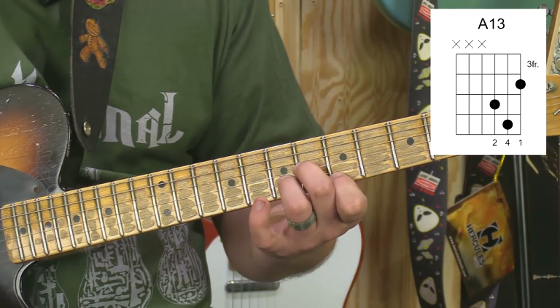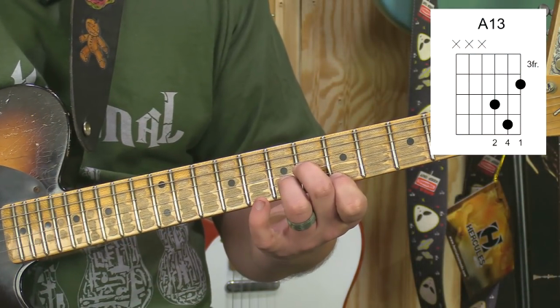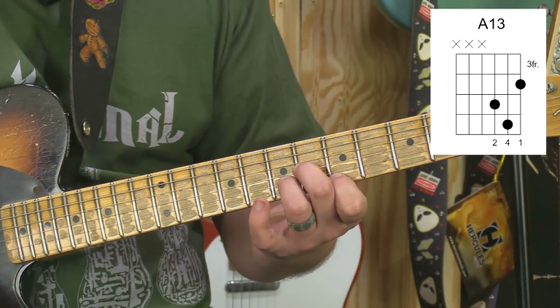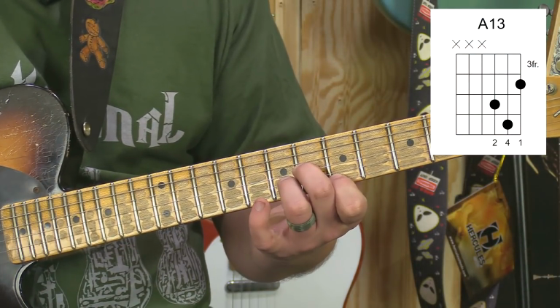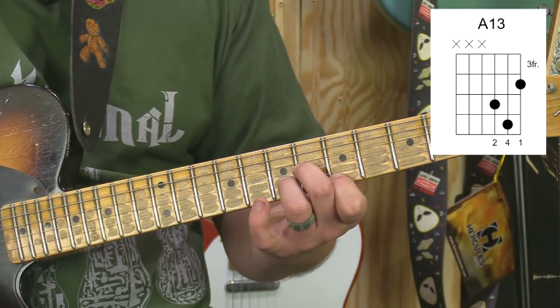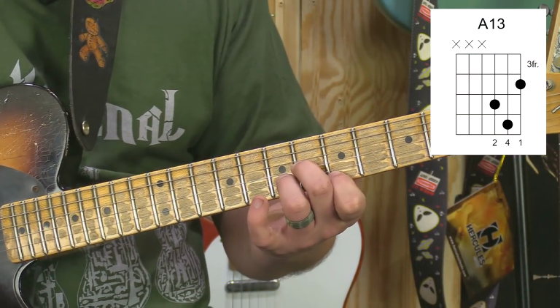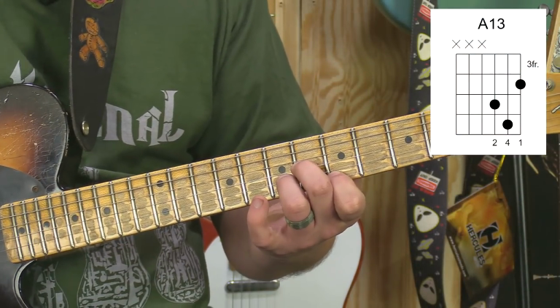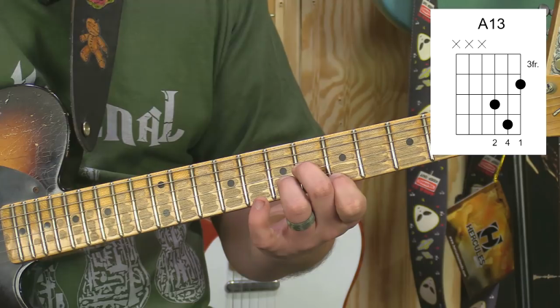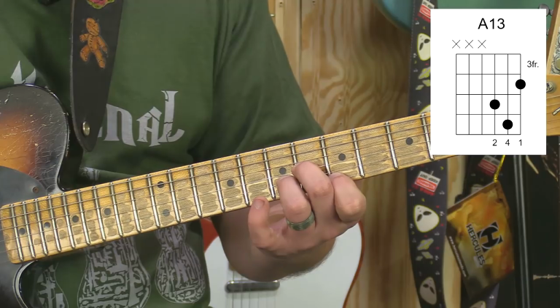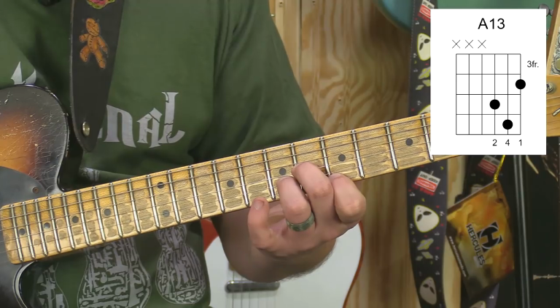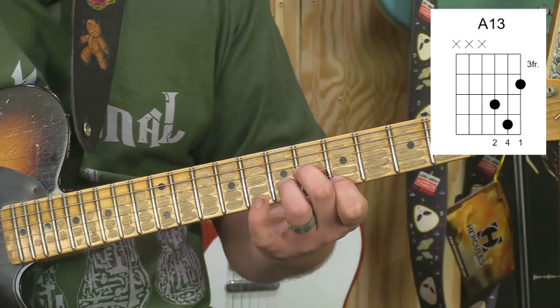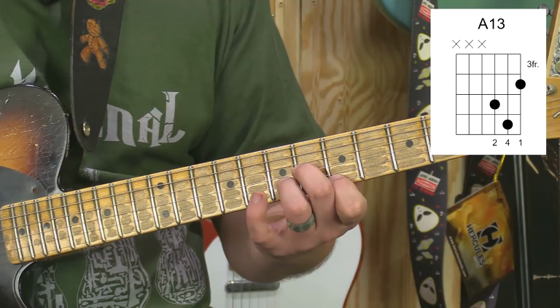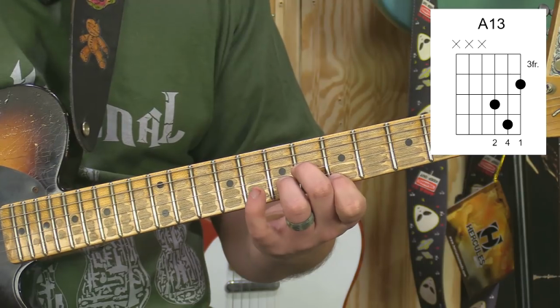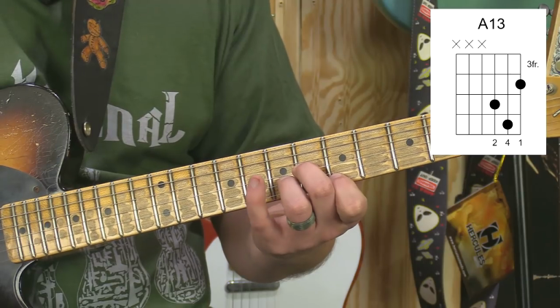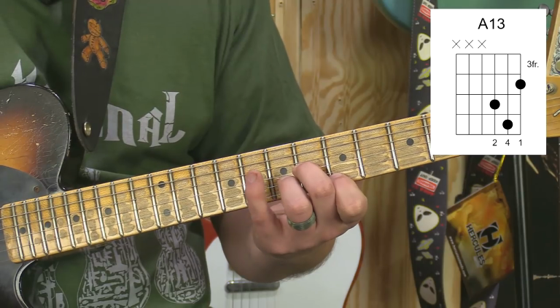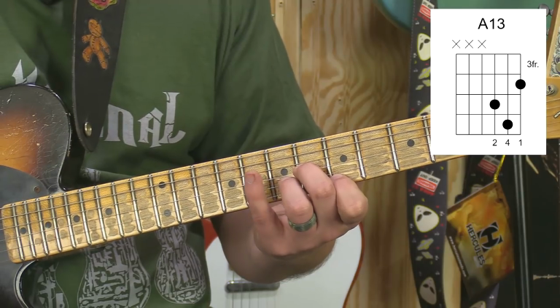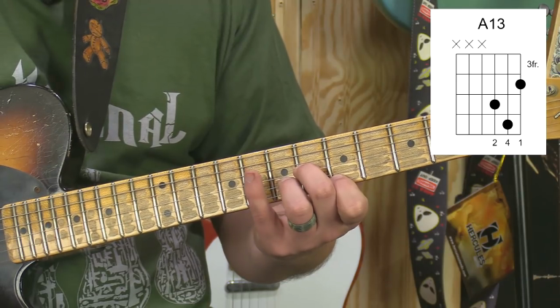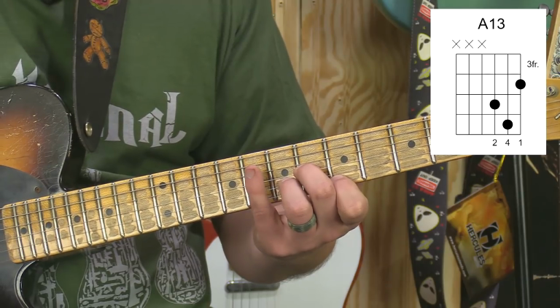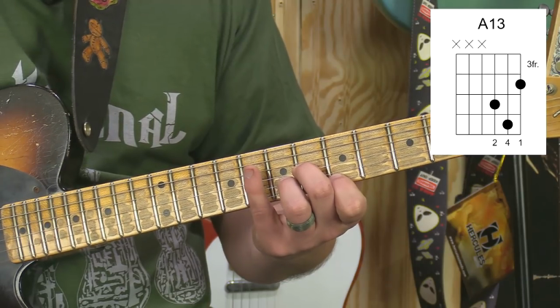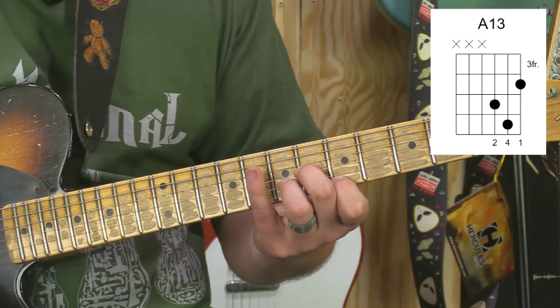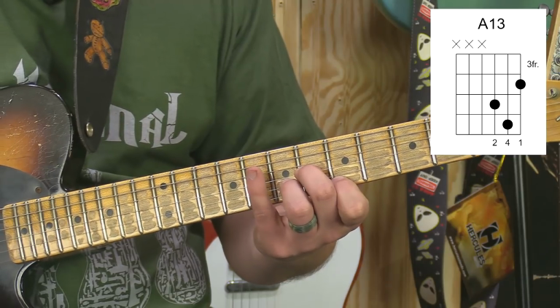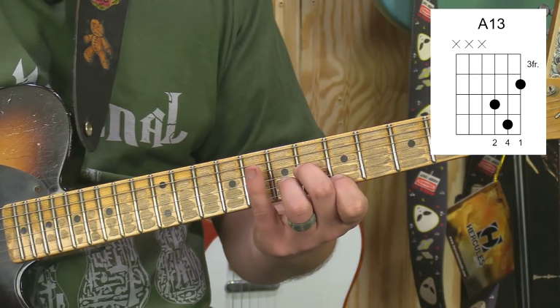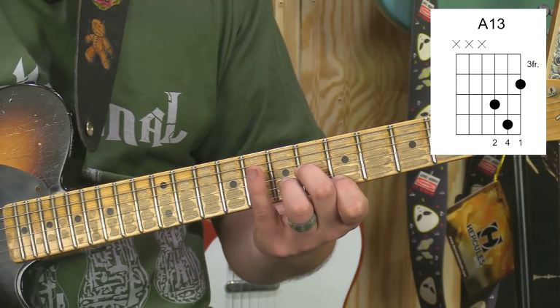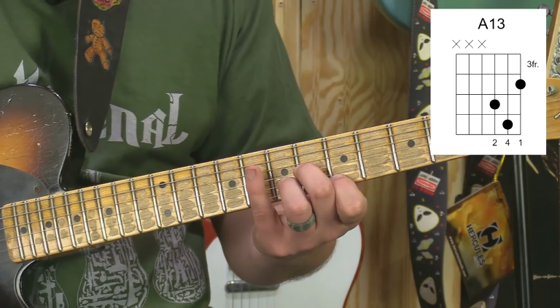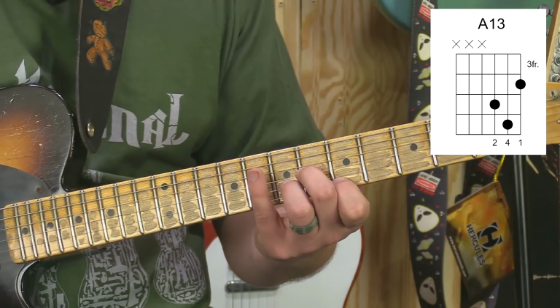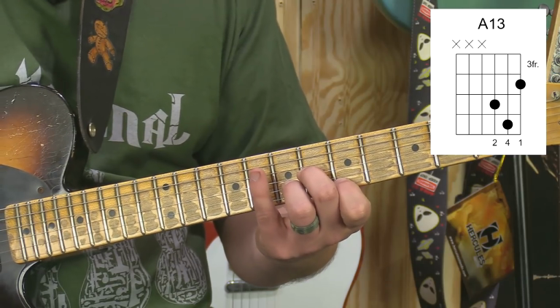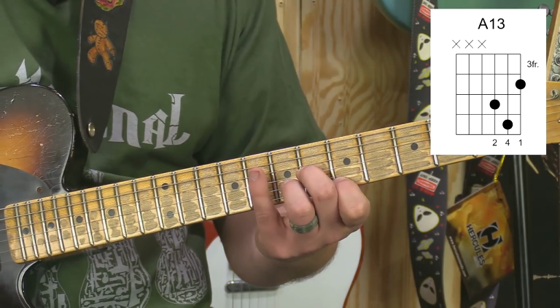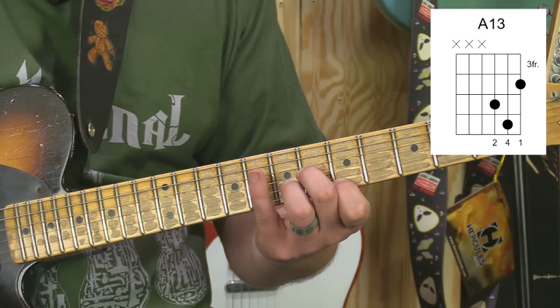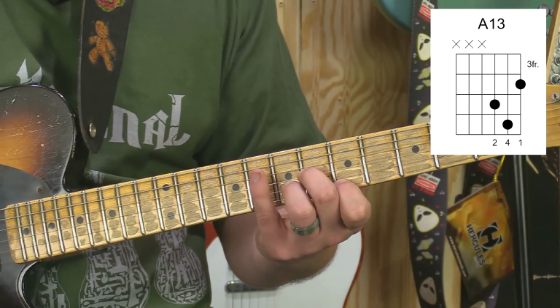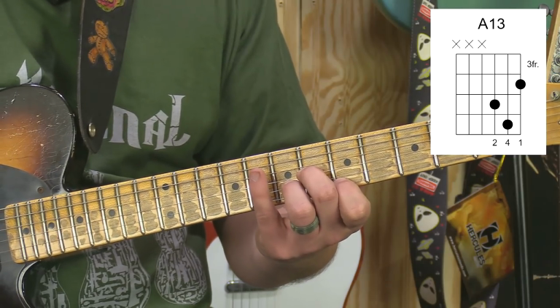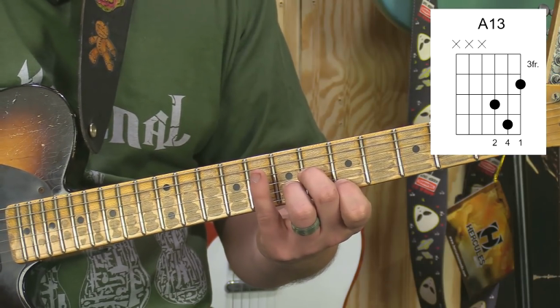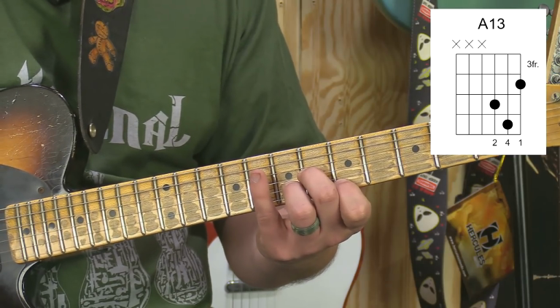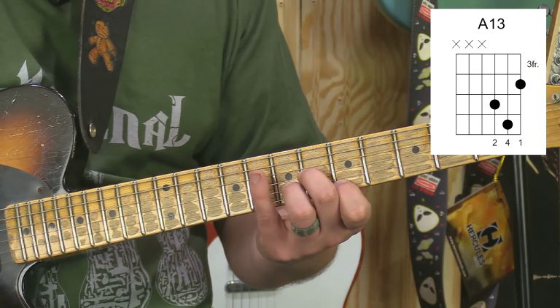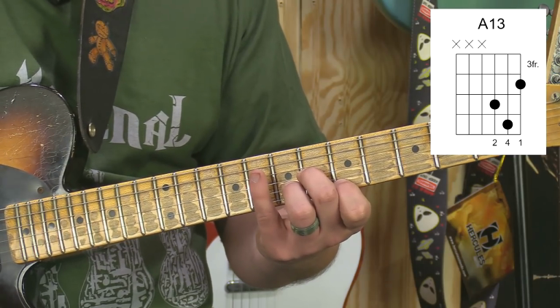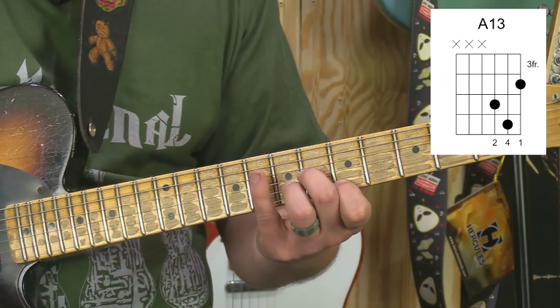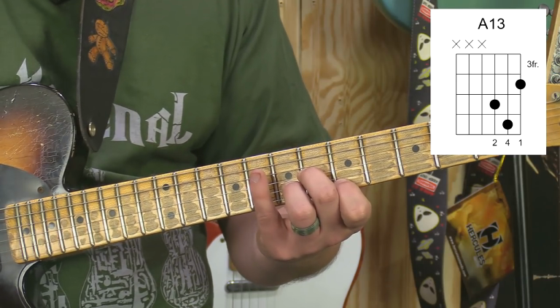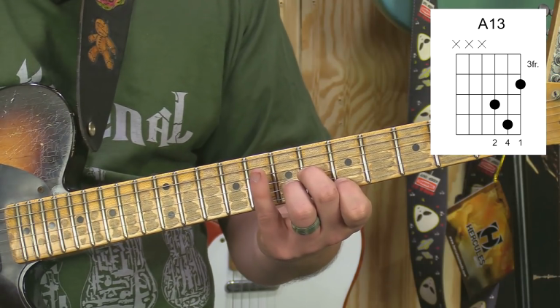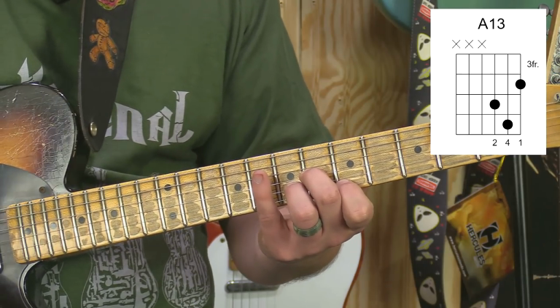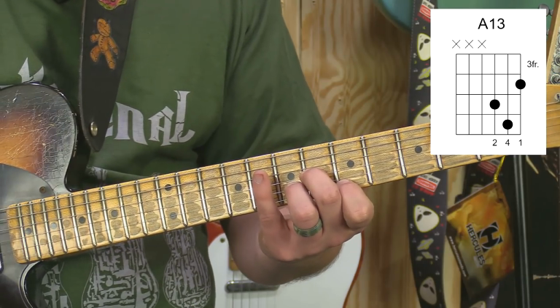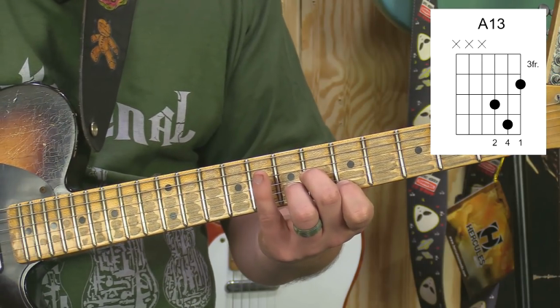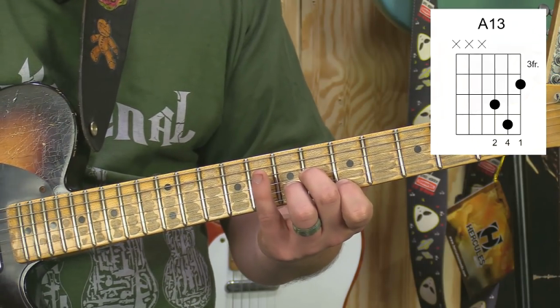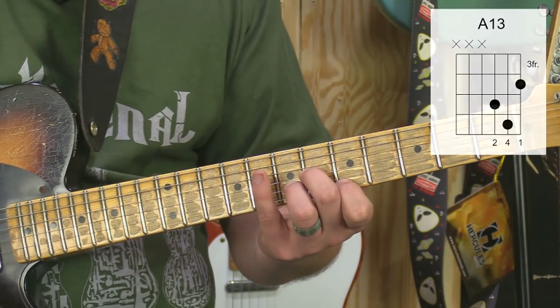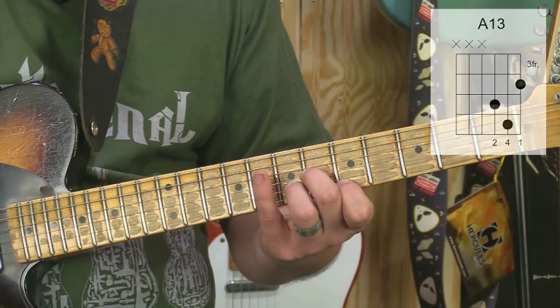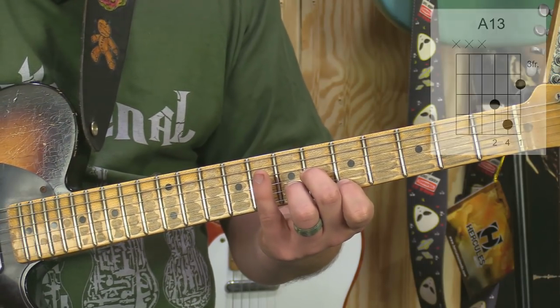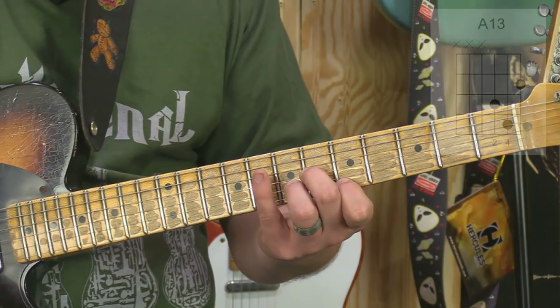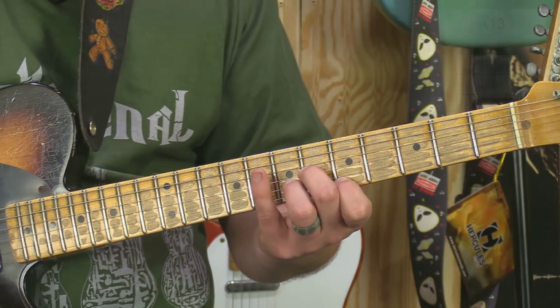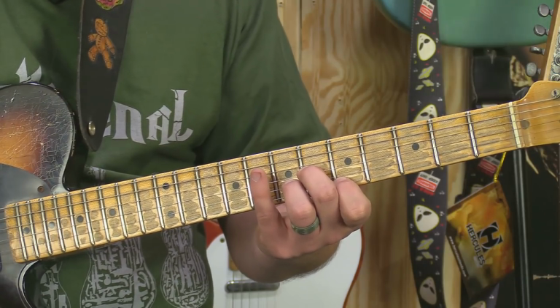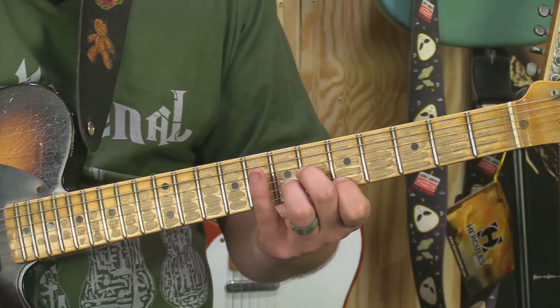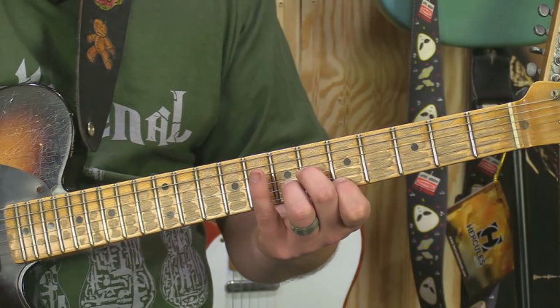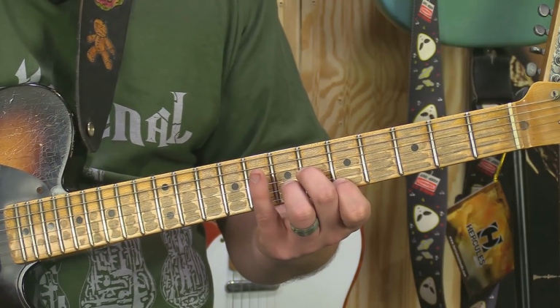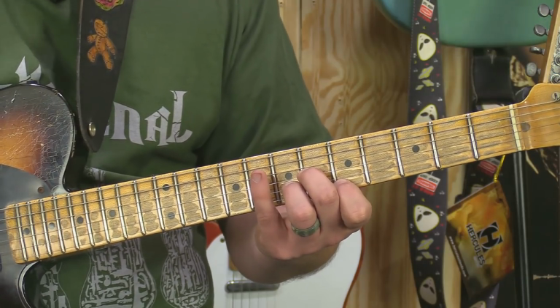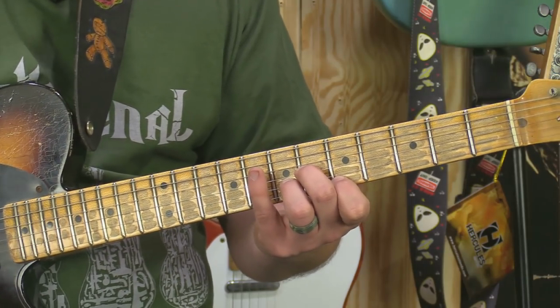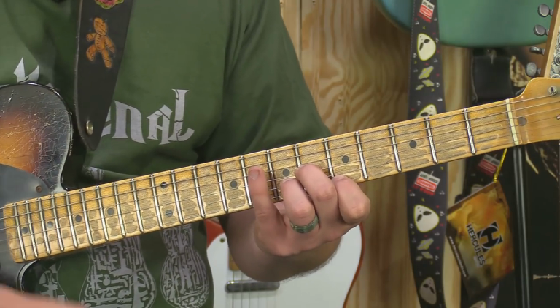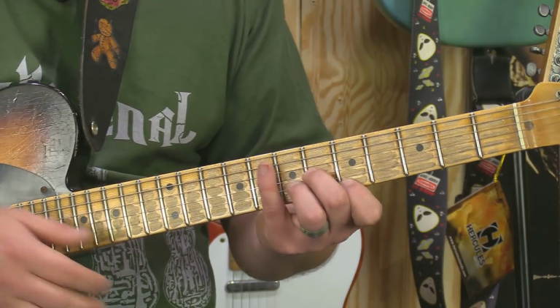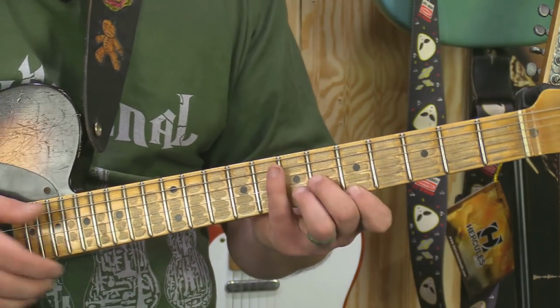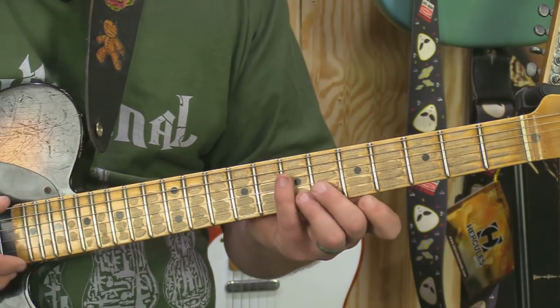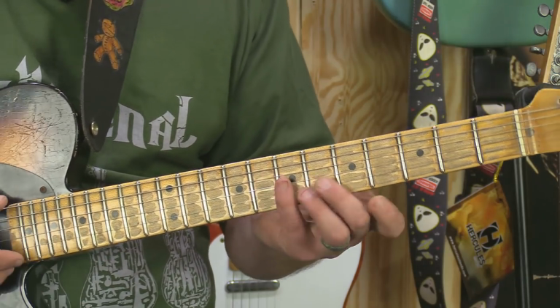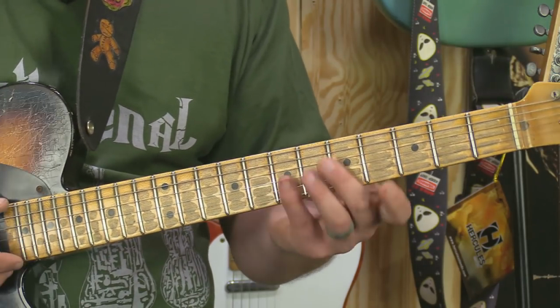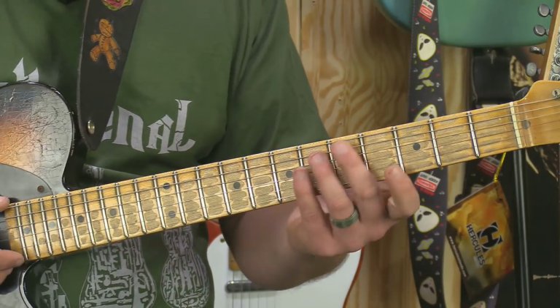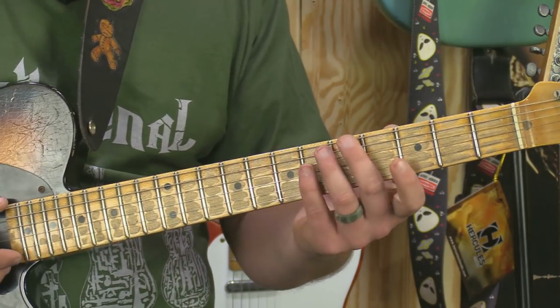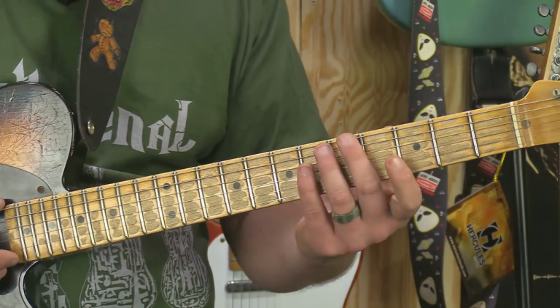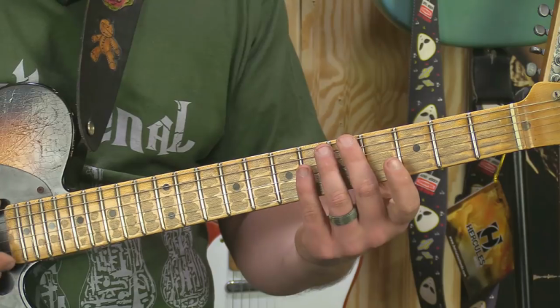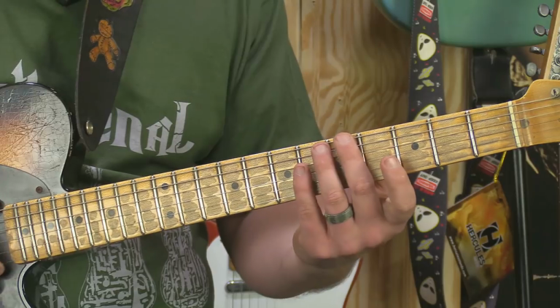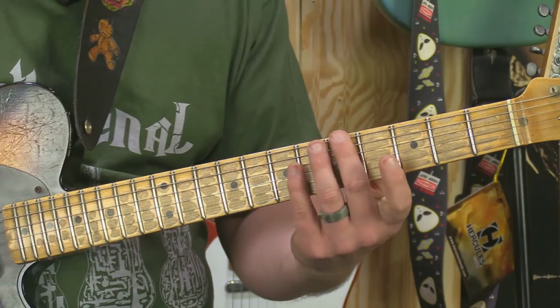So hopefully that makes sense. And remember, to find a 13, anywhere - just count your way in. Start on the low string and count: 1, 2, 3, 4, 5, 6, 7, 8, 9, 10, 11, 12, 13.